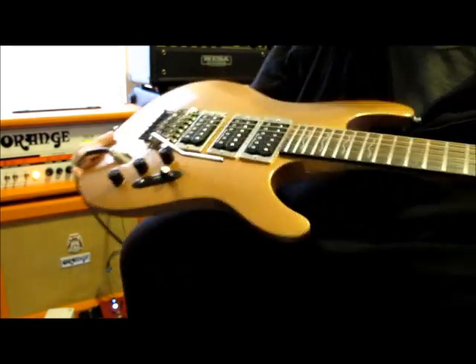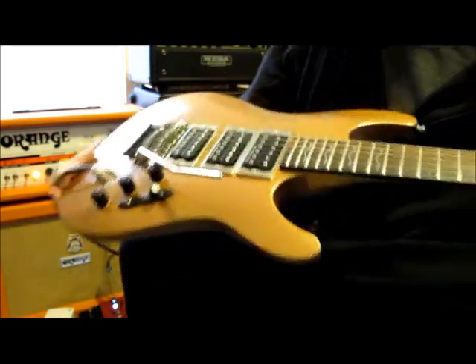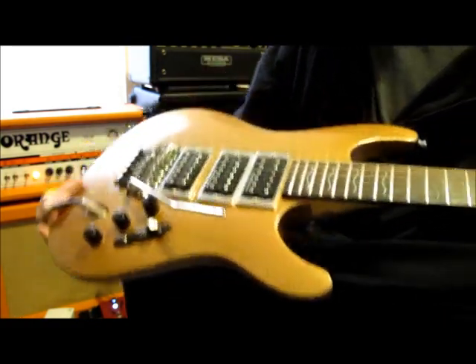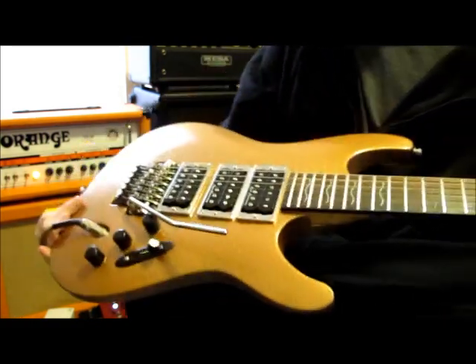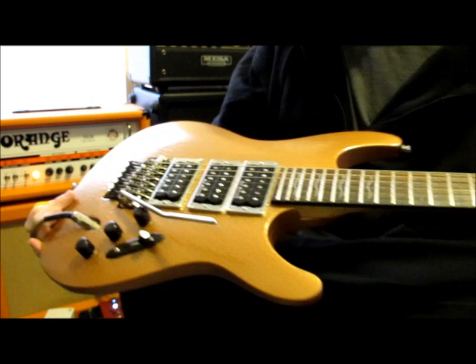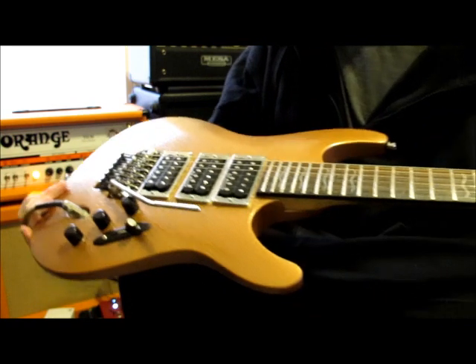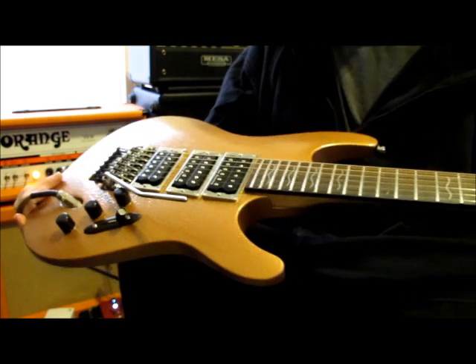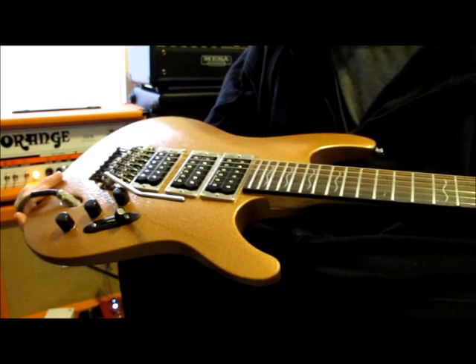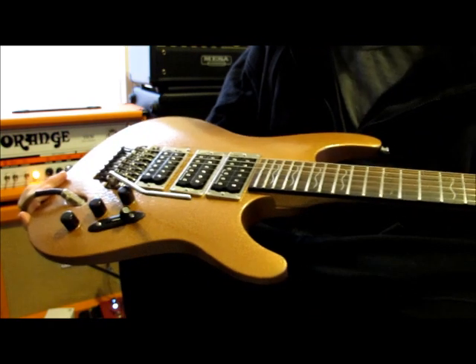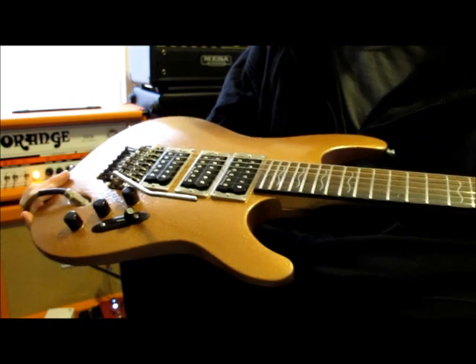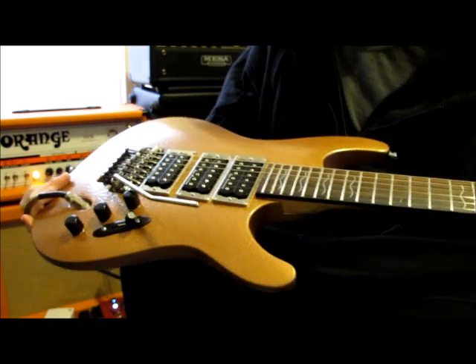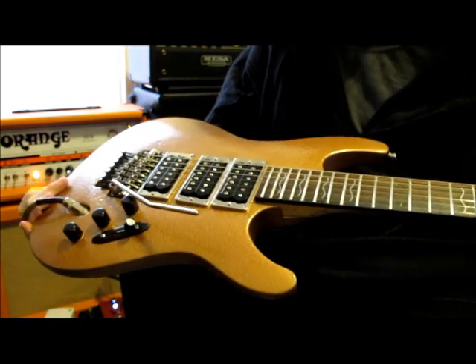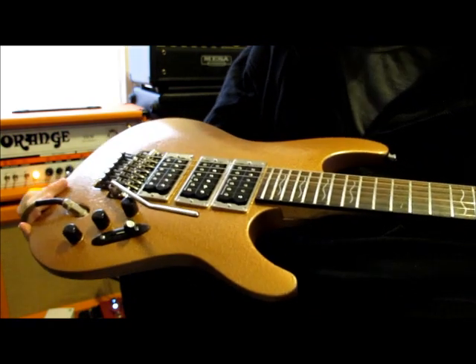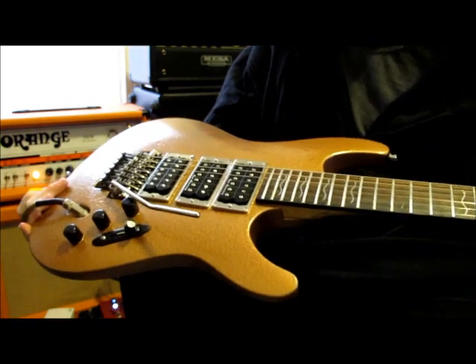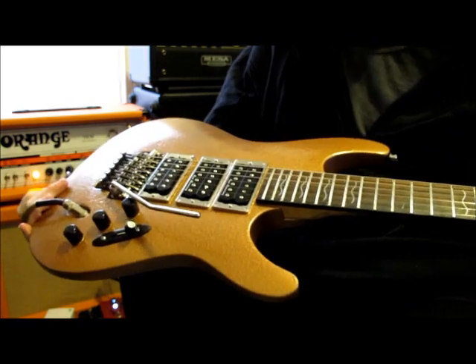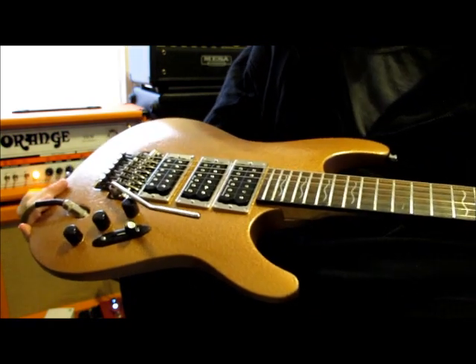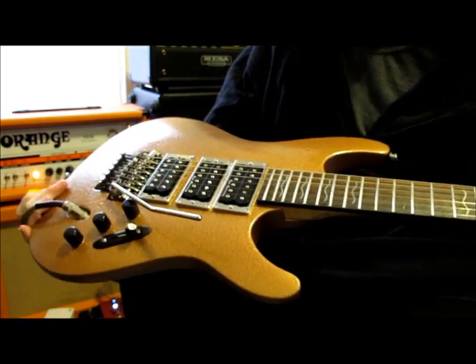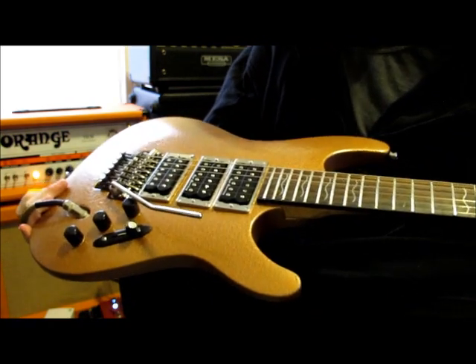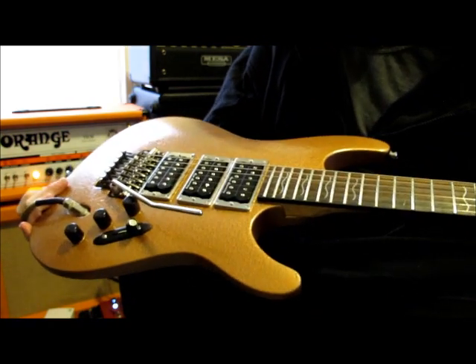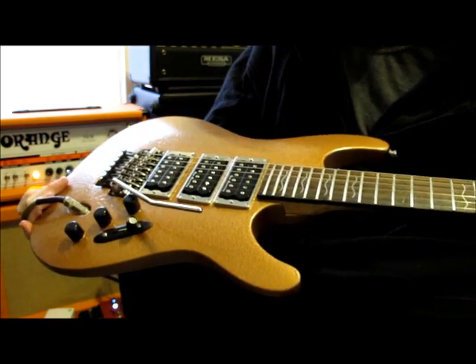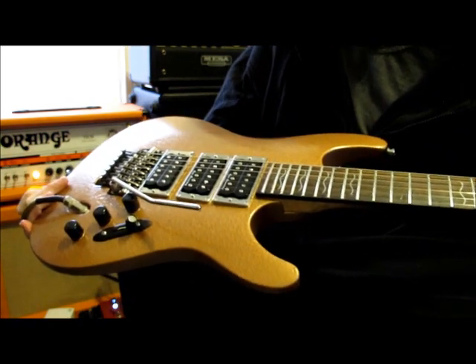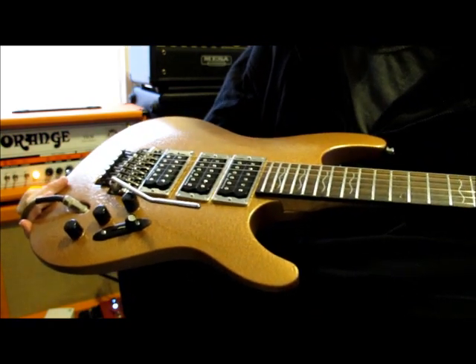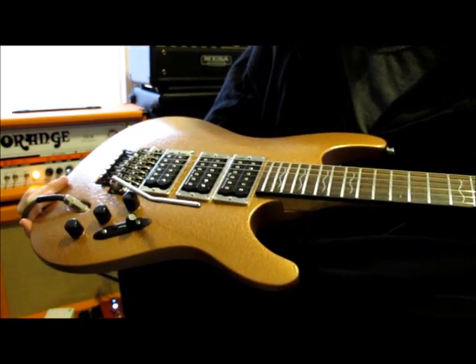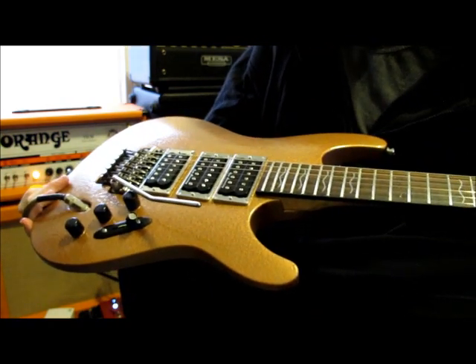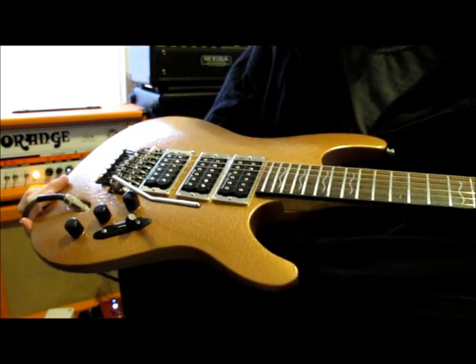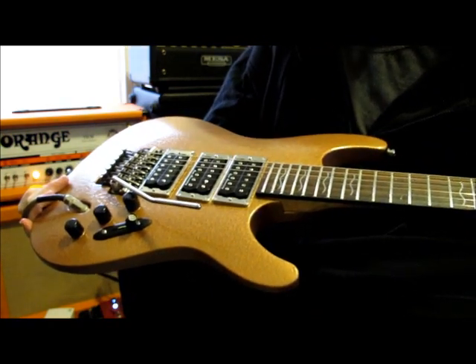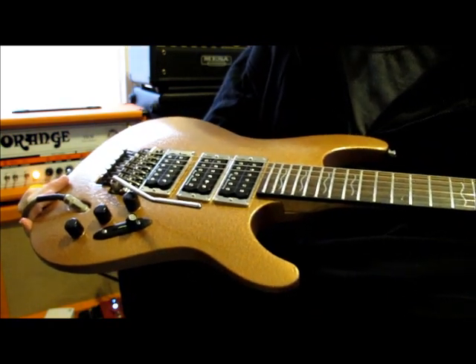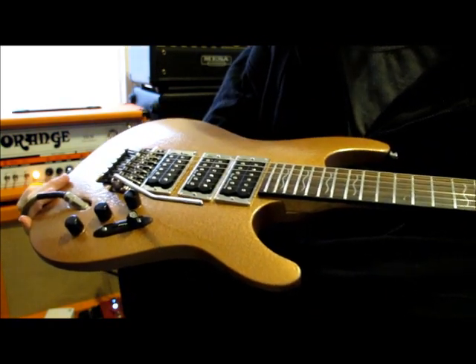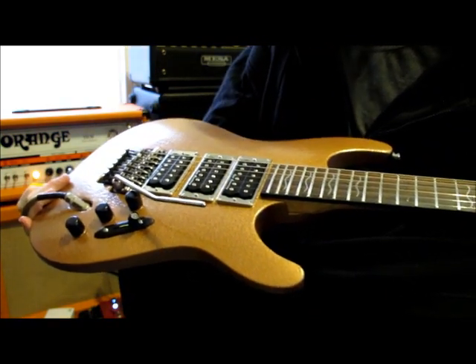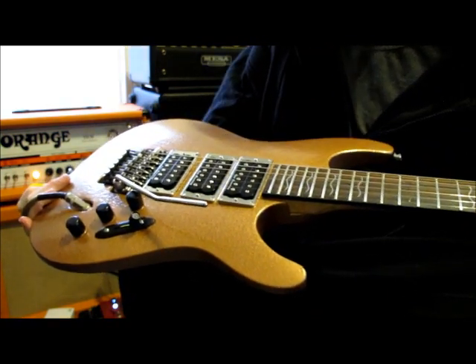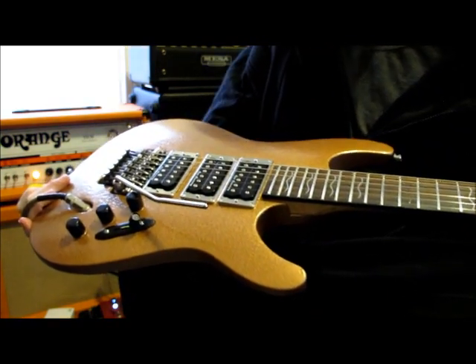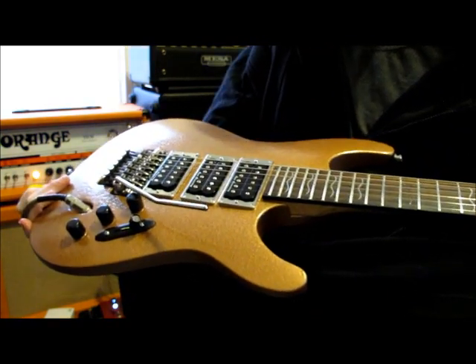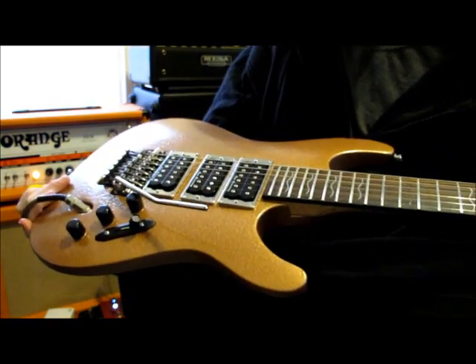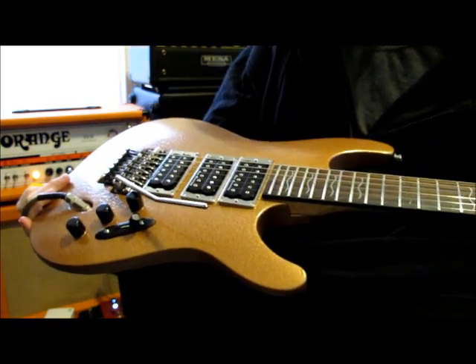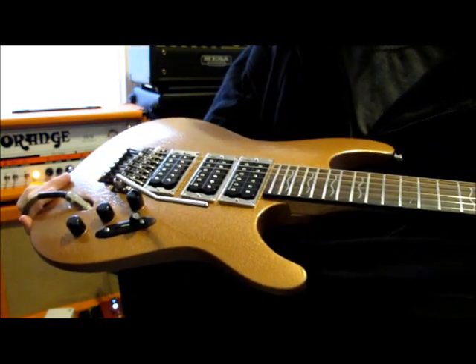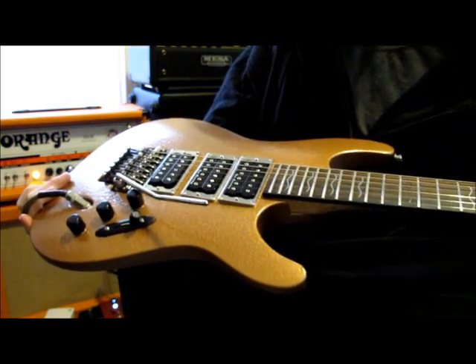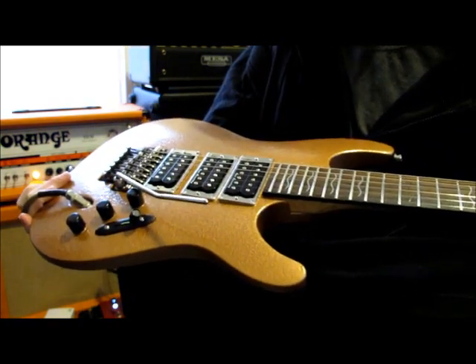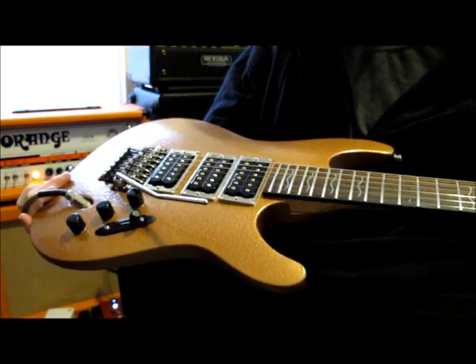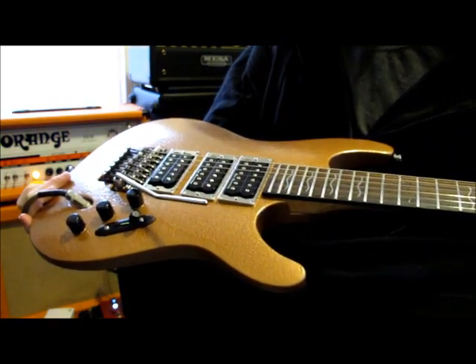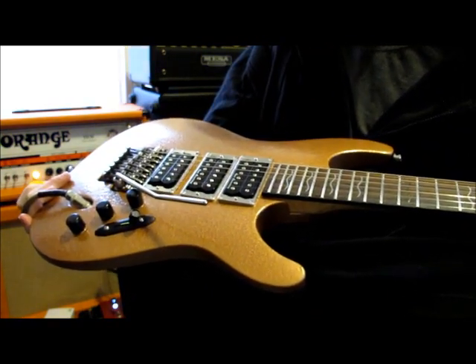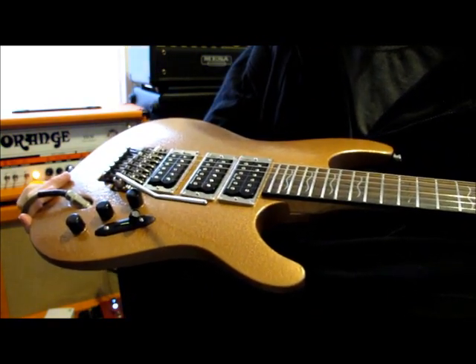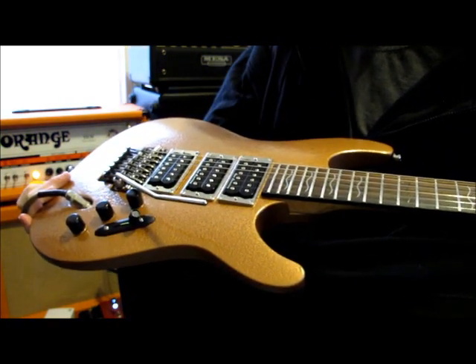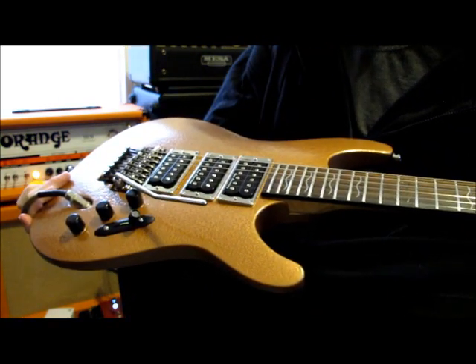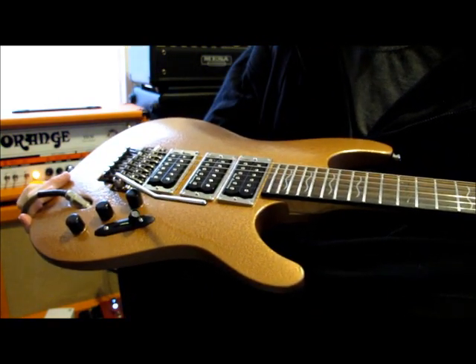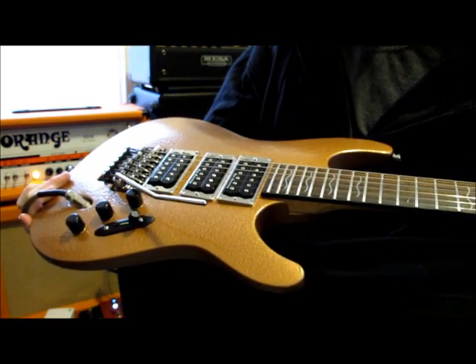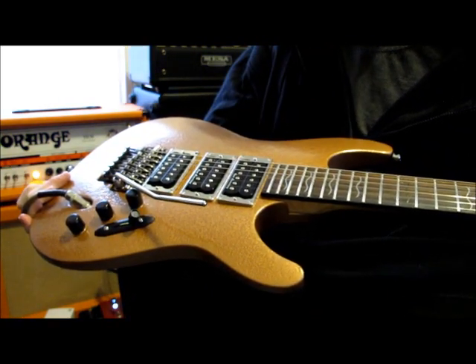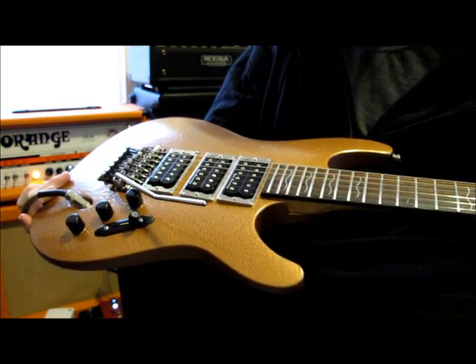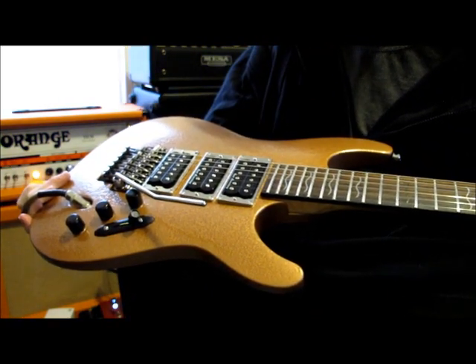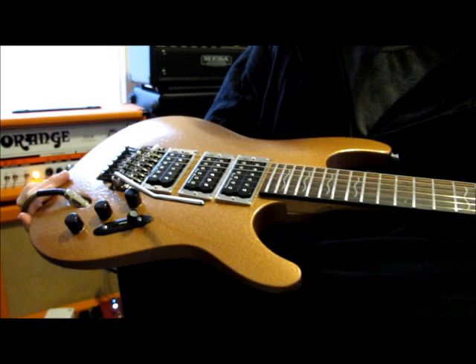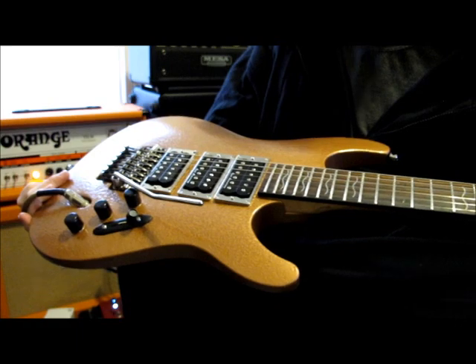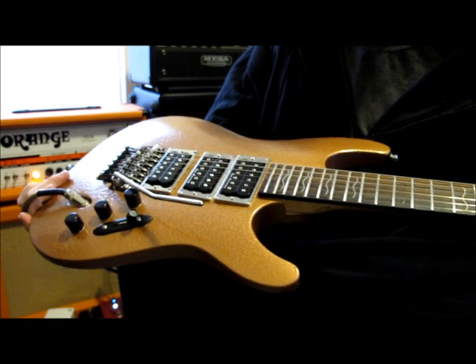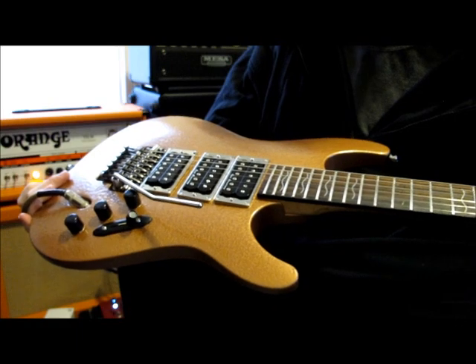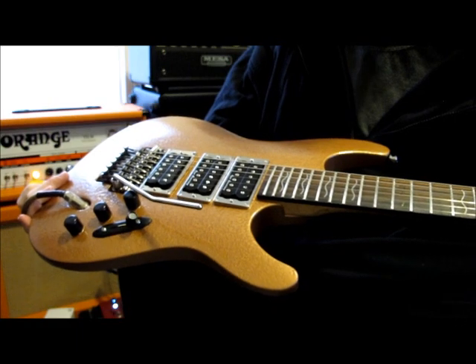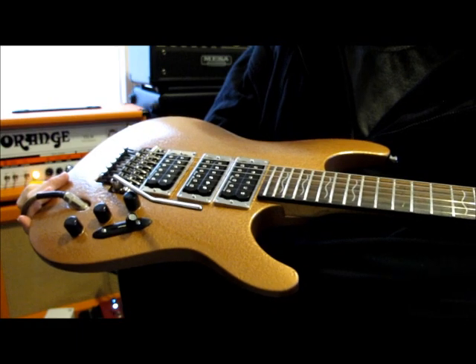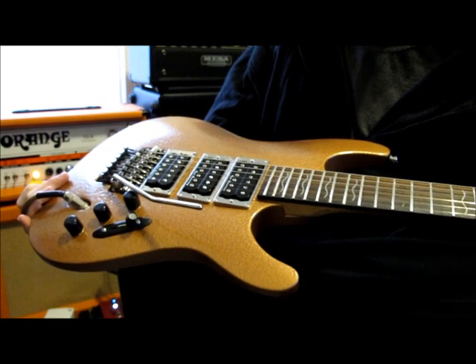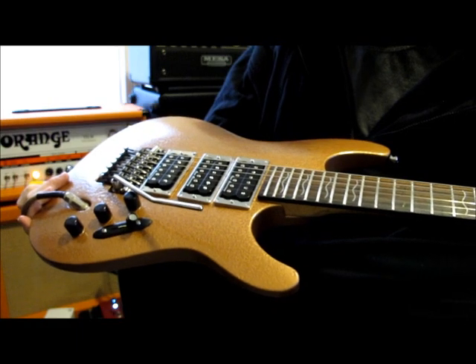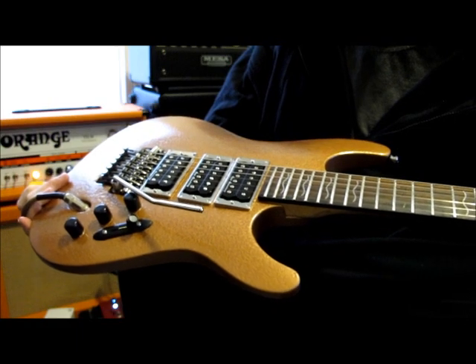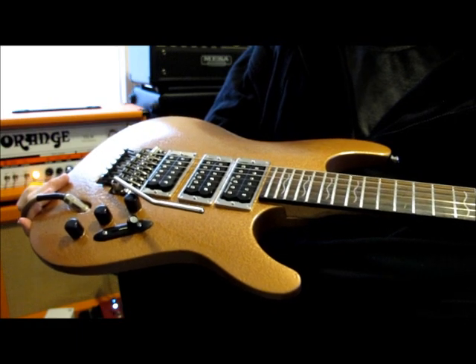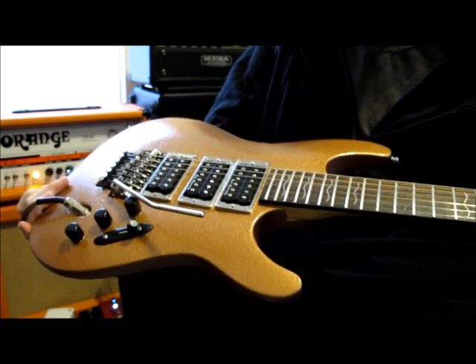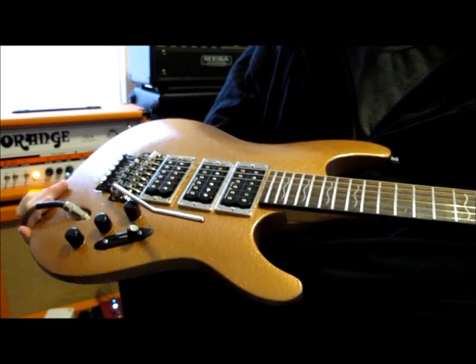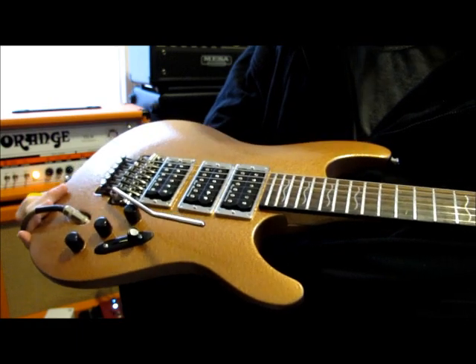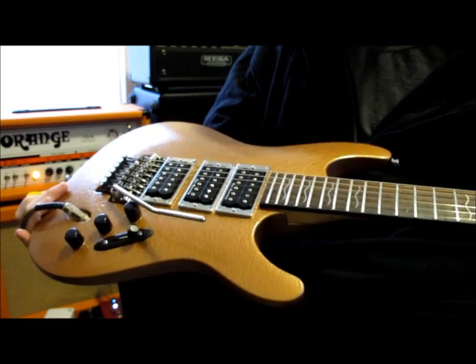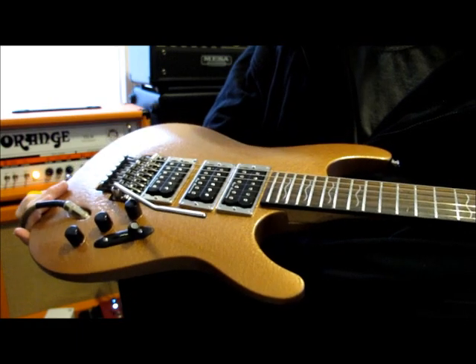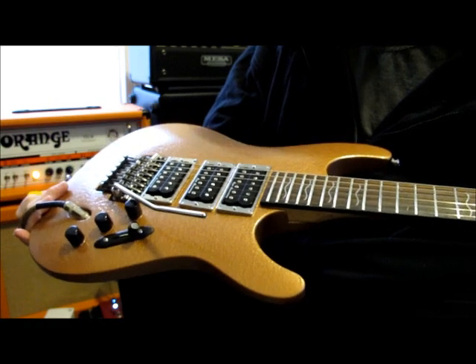Original bridge and locking system with a couple extra parts. The bridge is actually kind of awesome — I think it's probably the best Floyd Rose I've ever played.